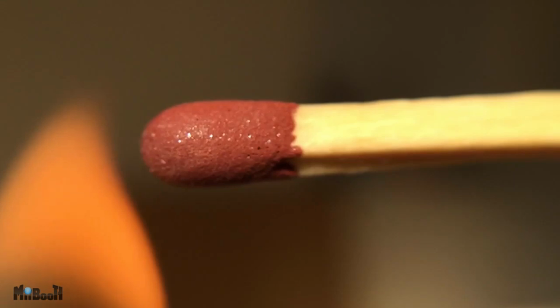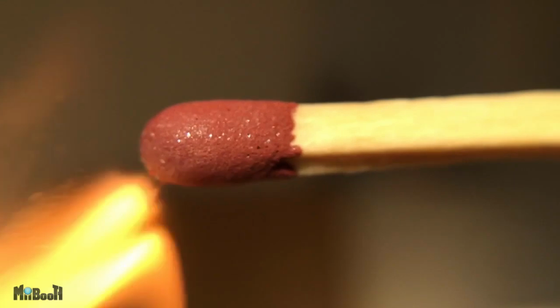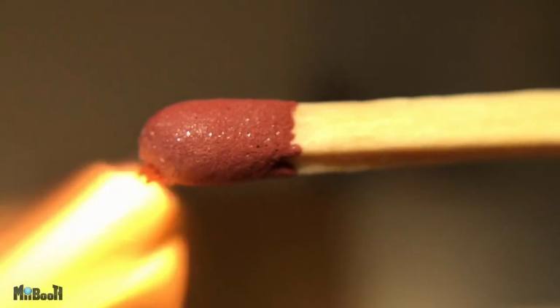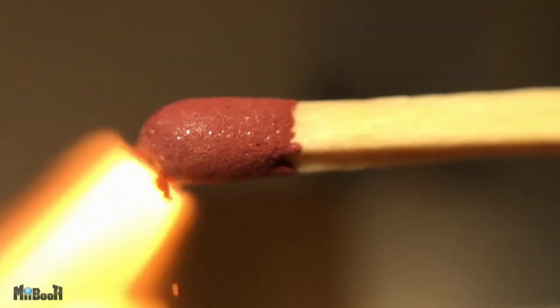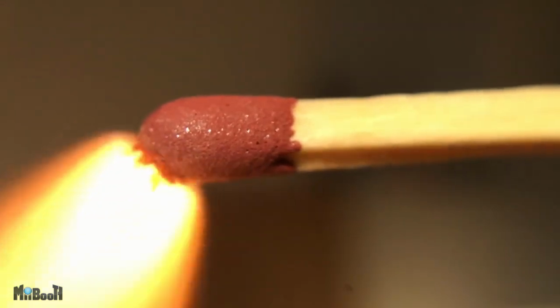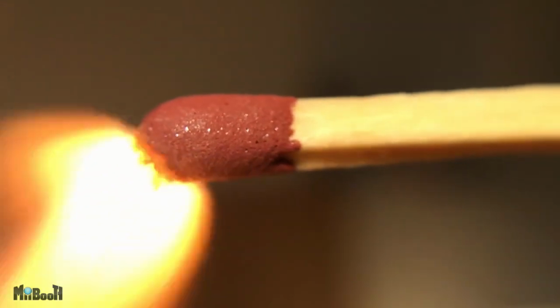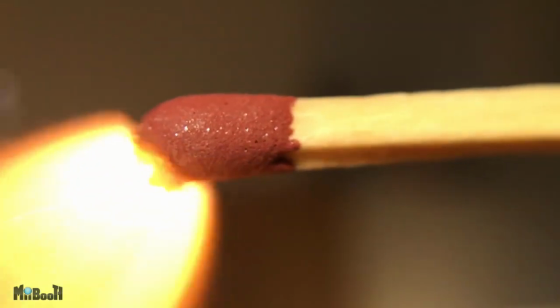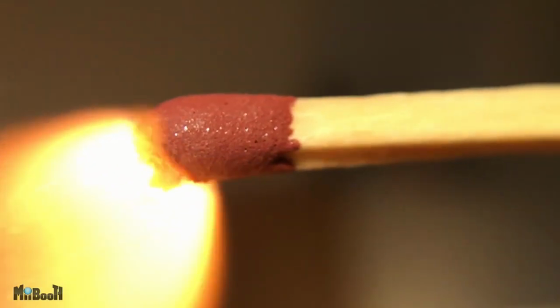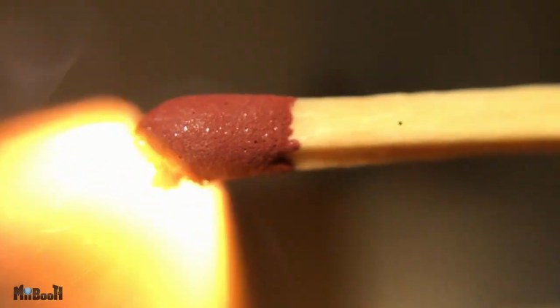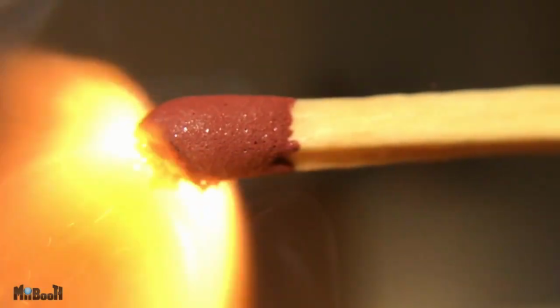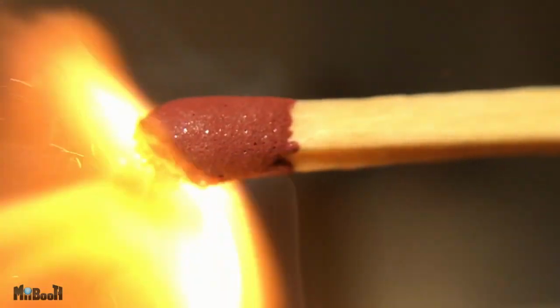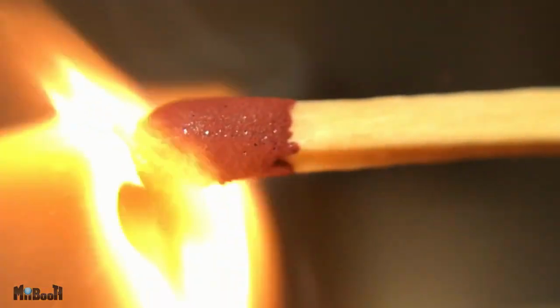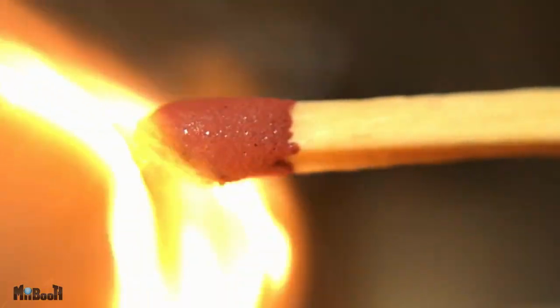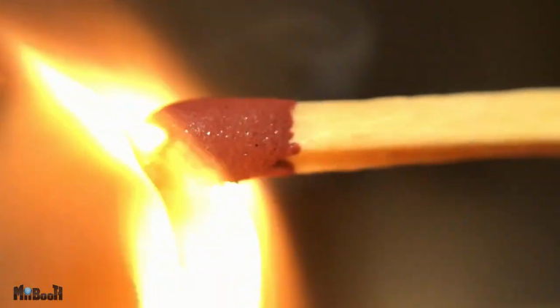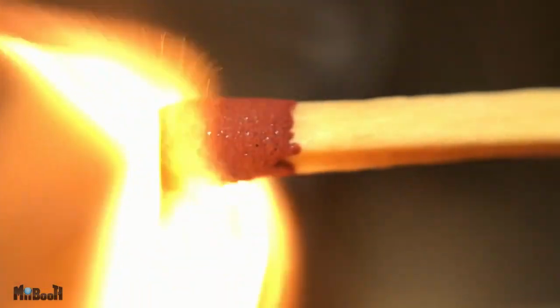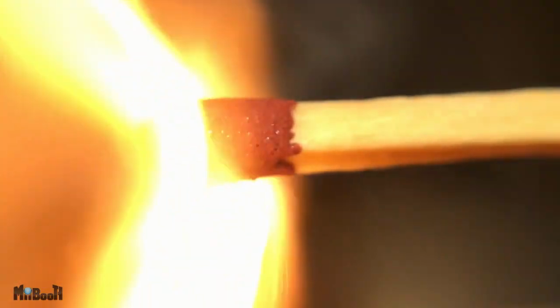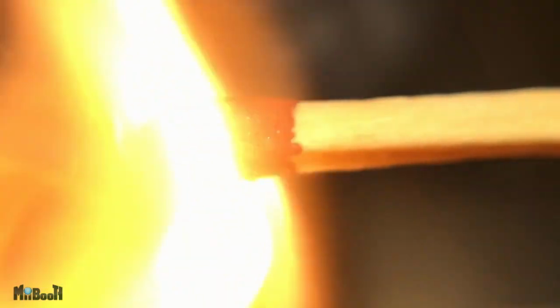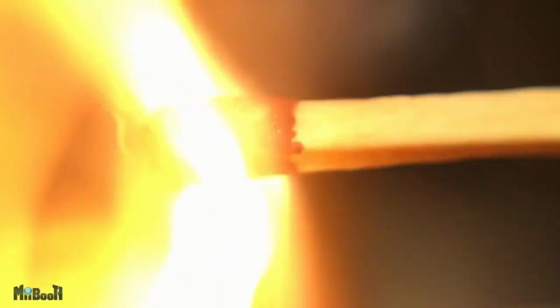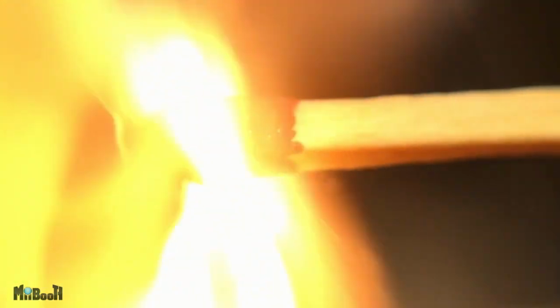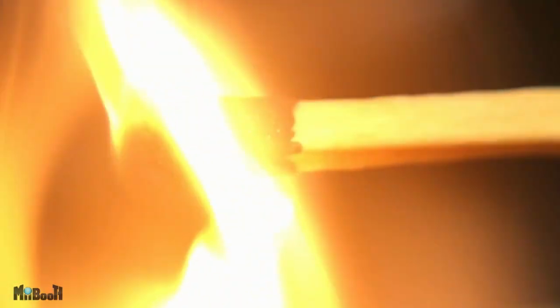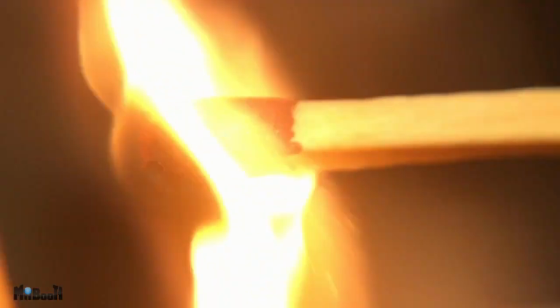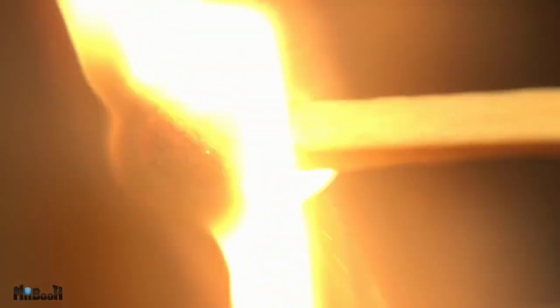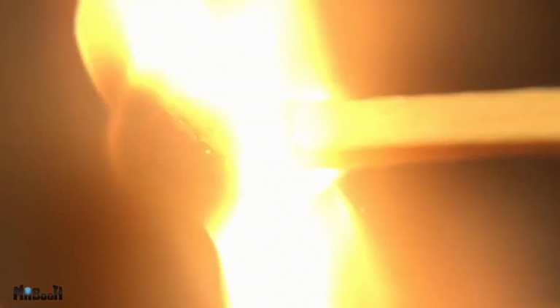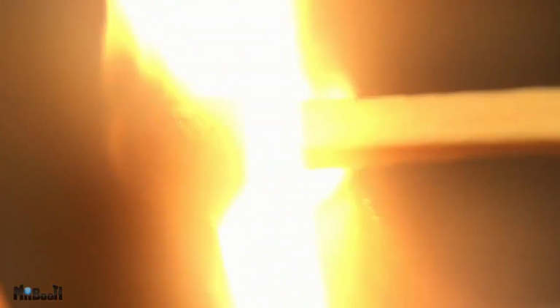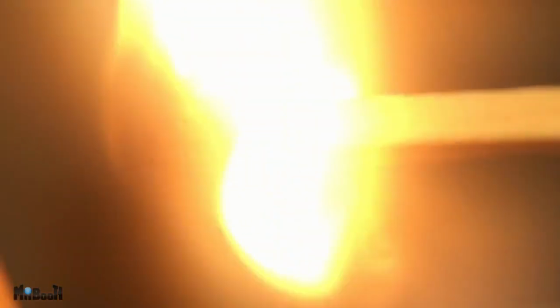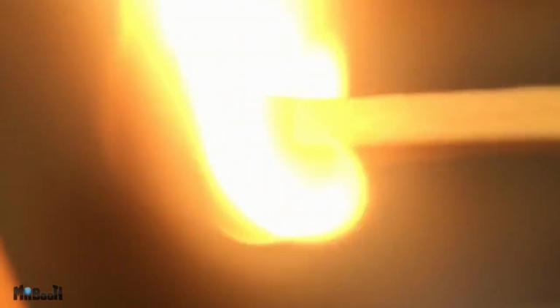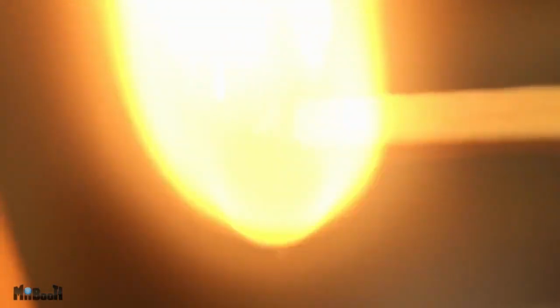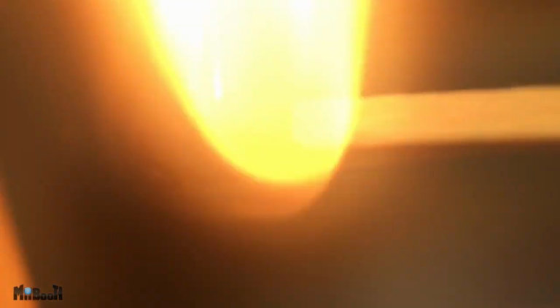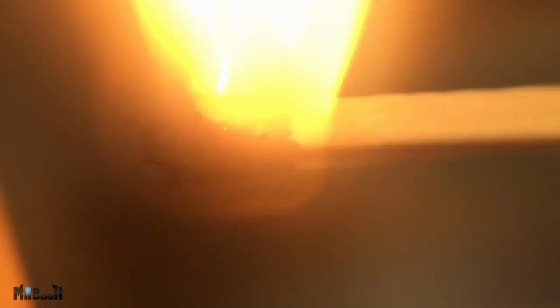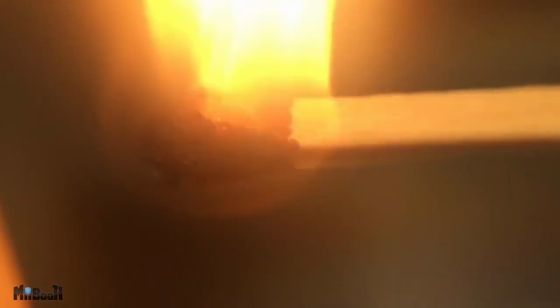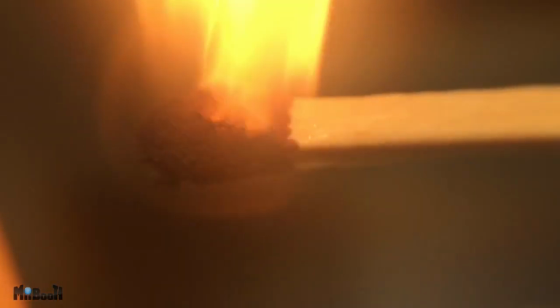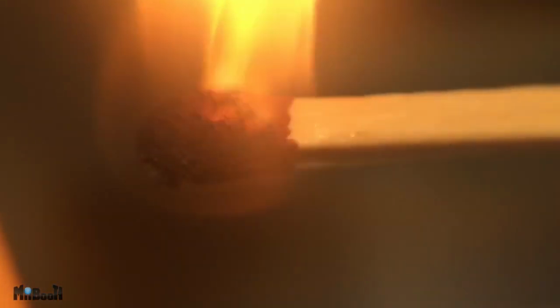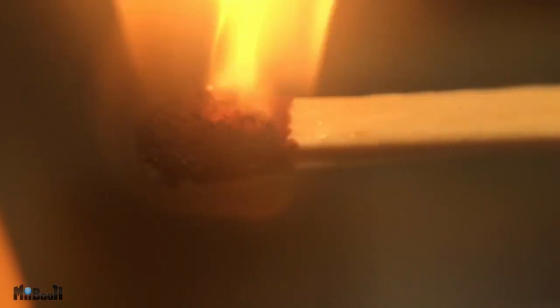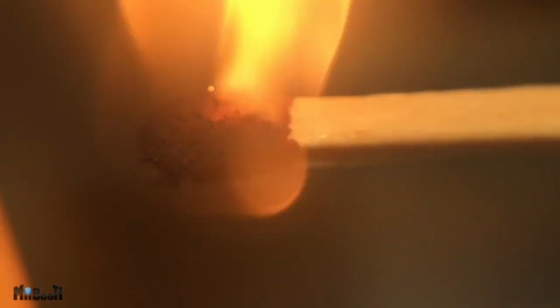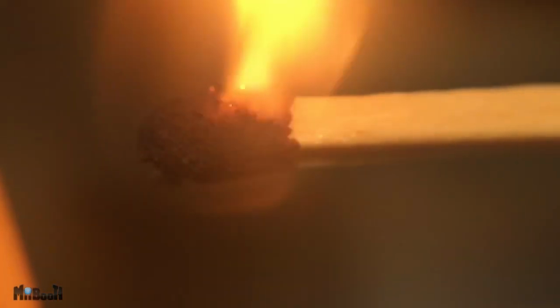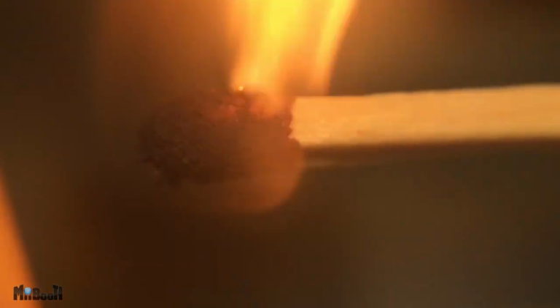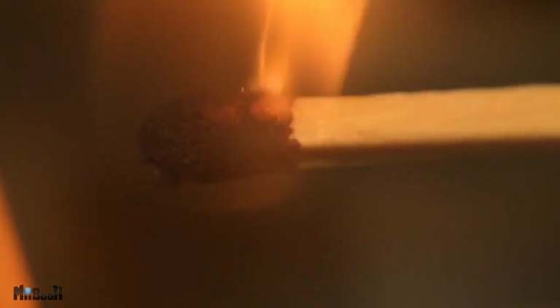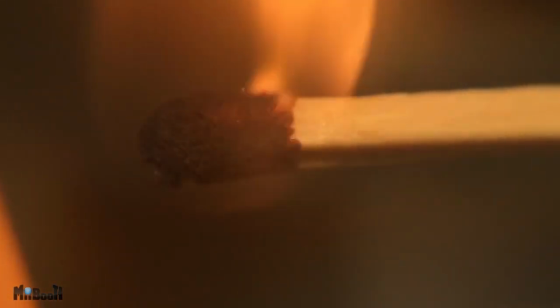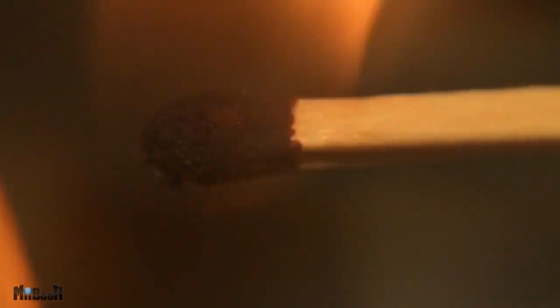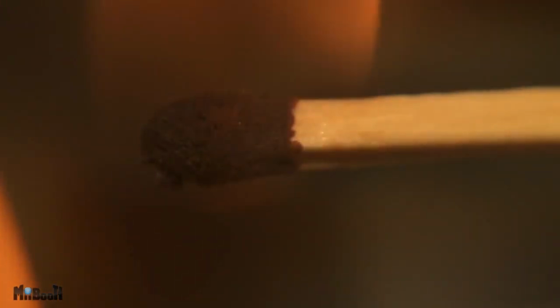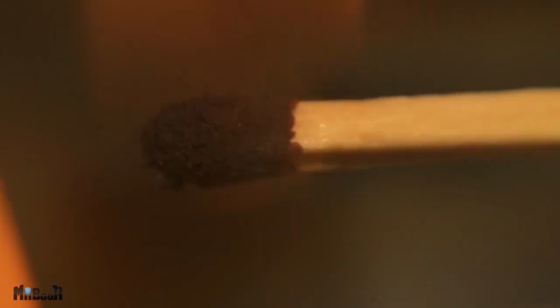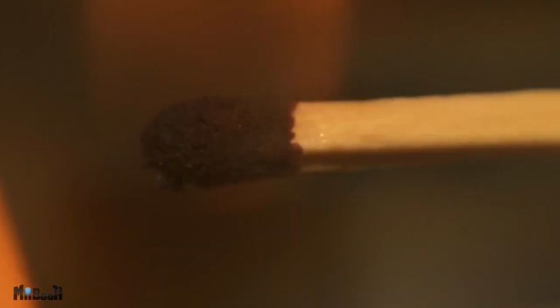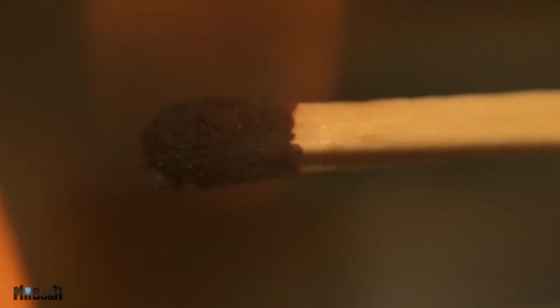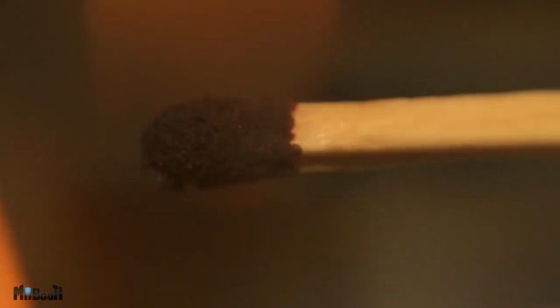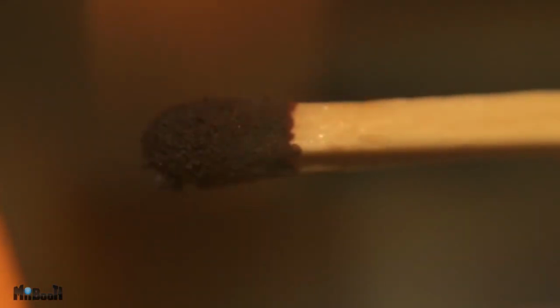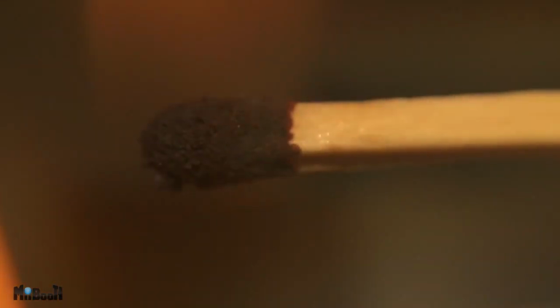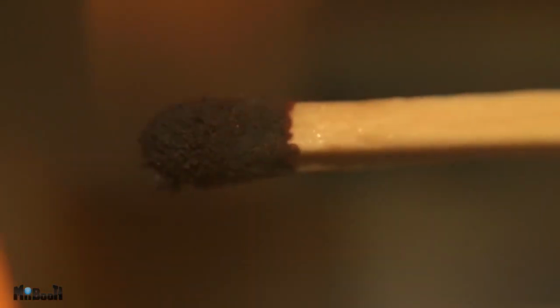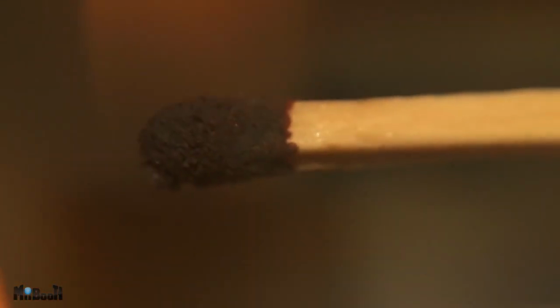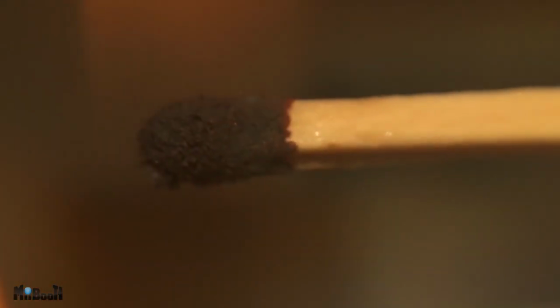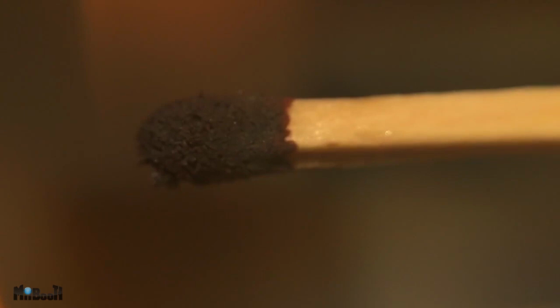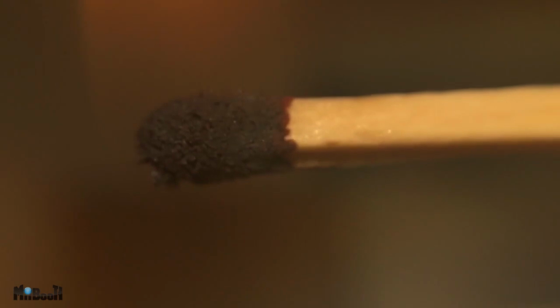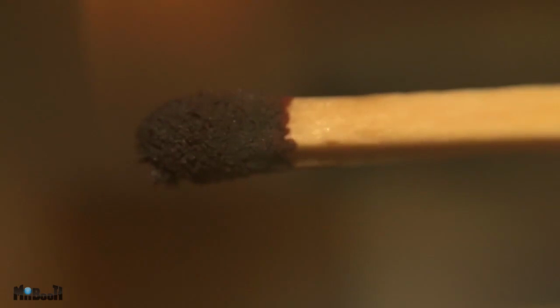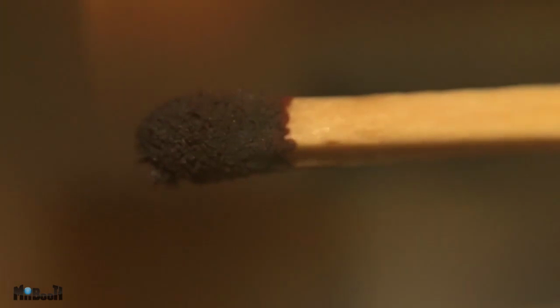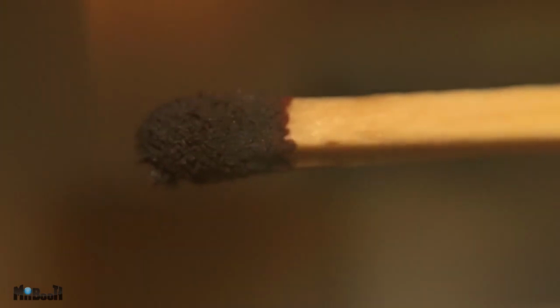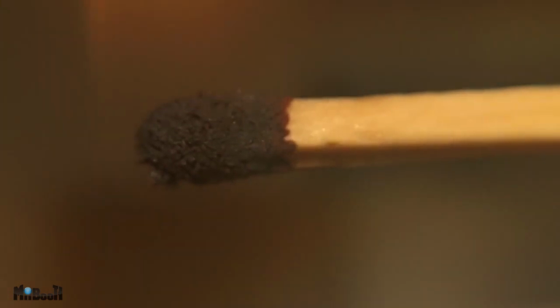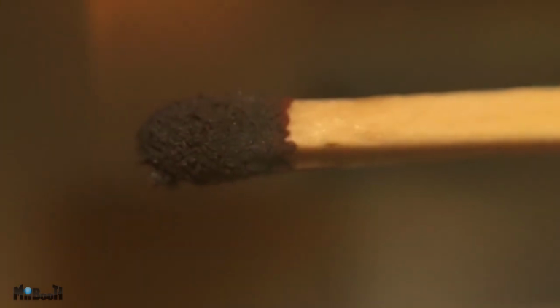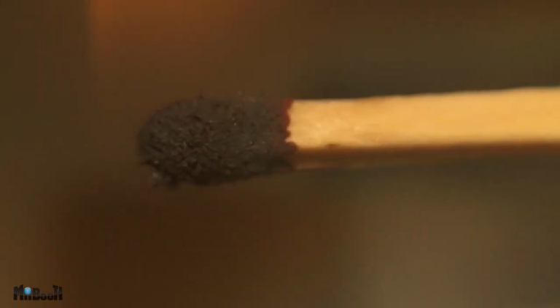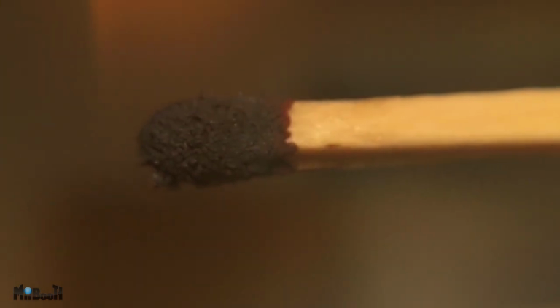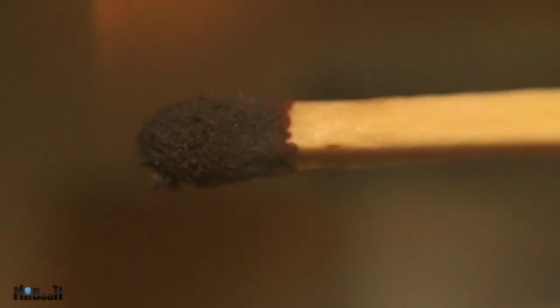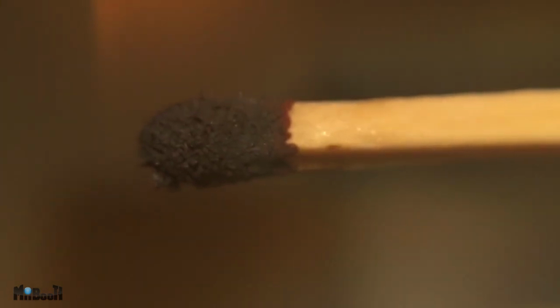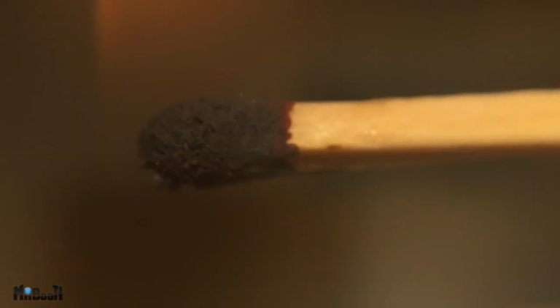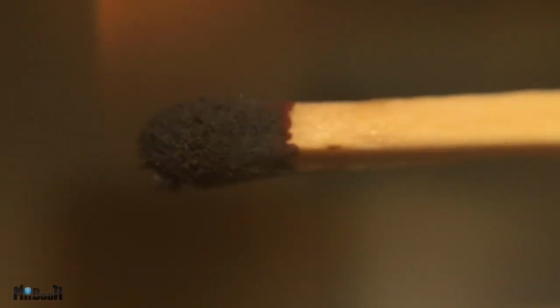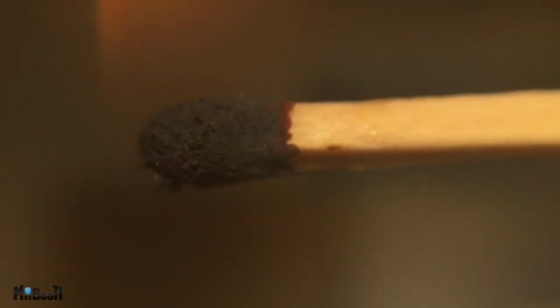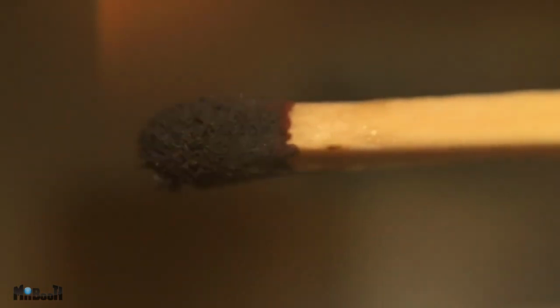Today I'm going to show you four simple but very useful hacks that you can pull off using some matchsticks and some common household stuff.